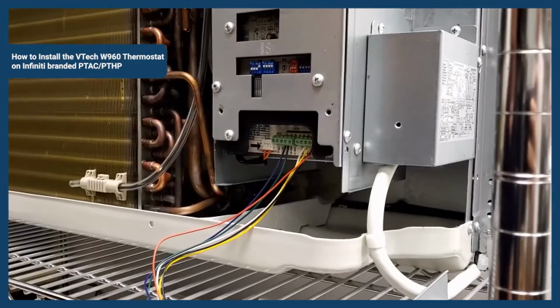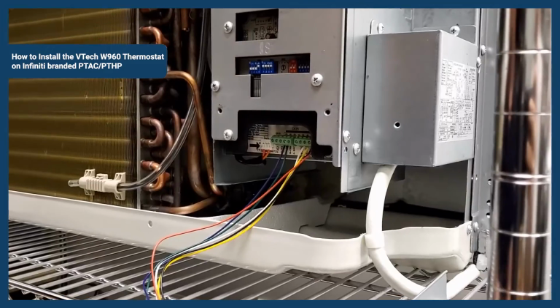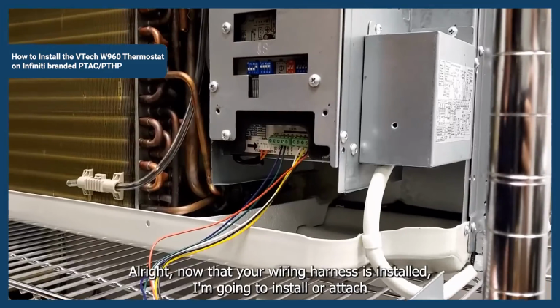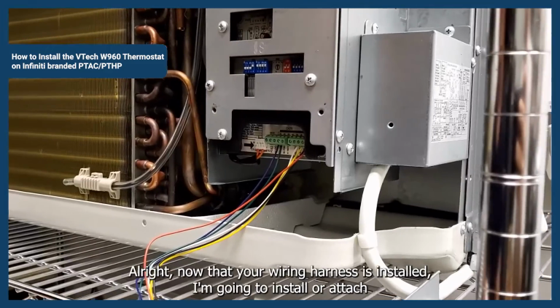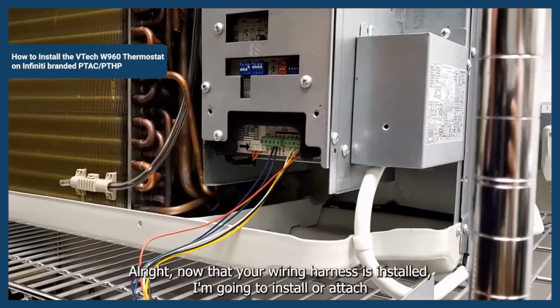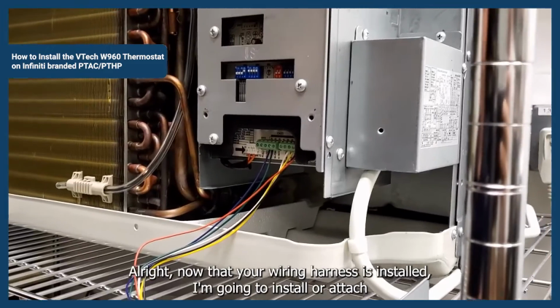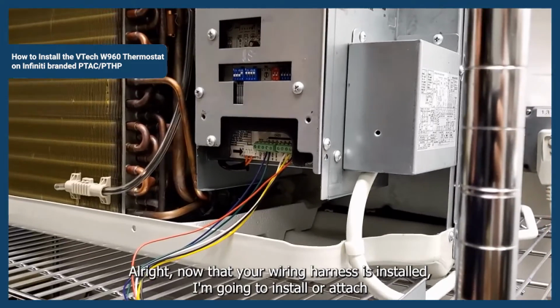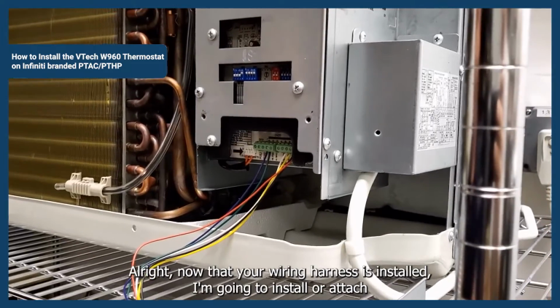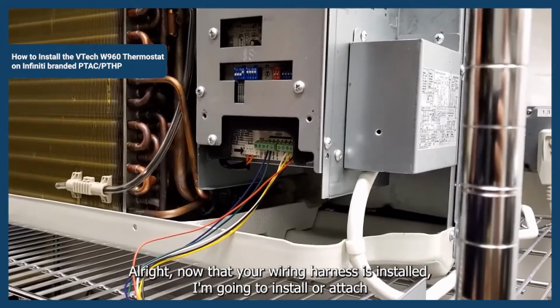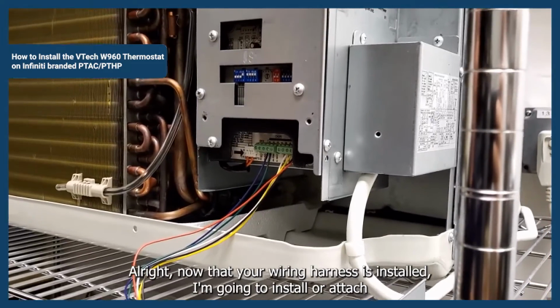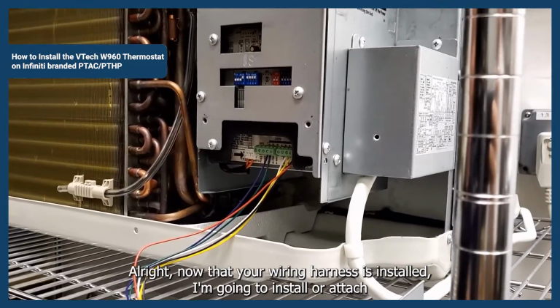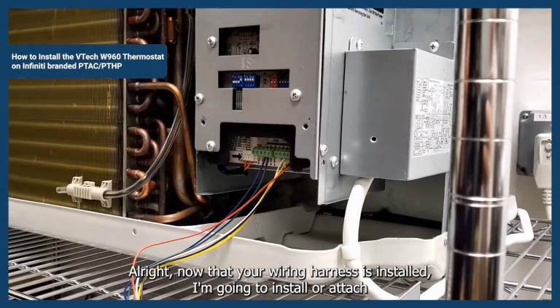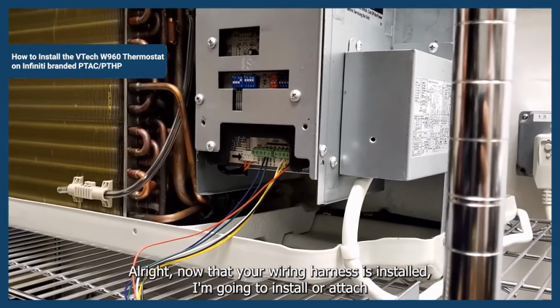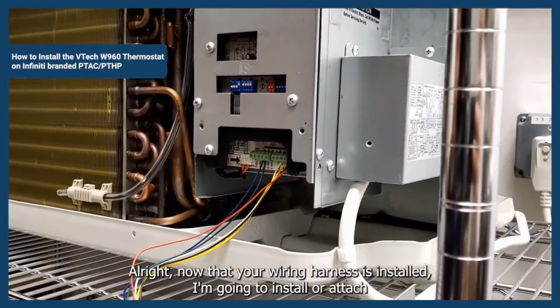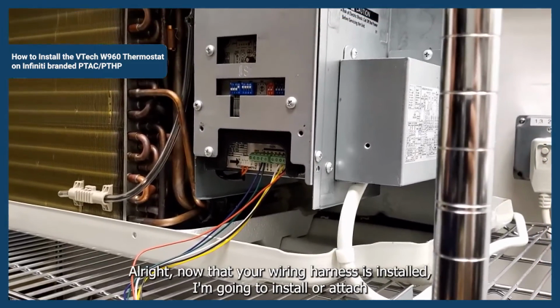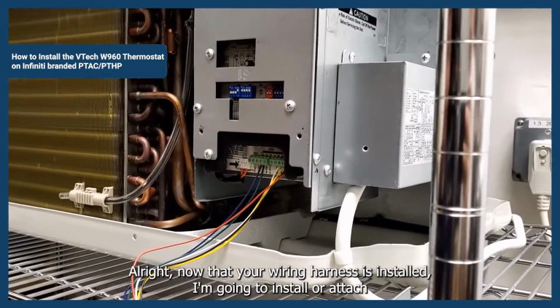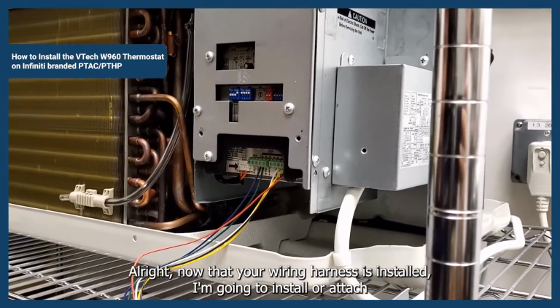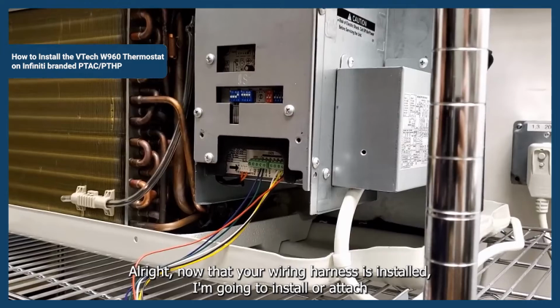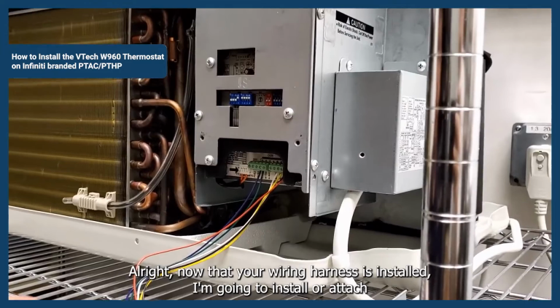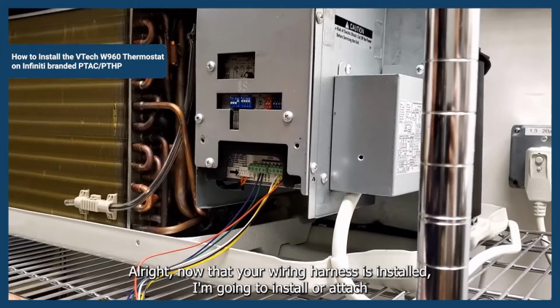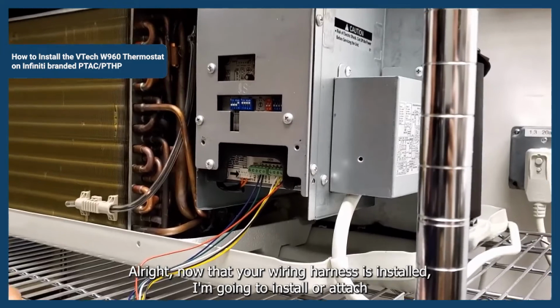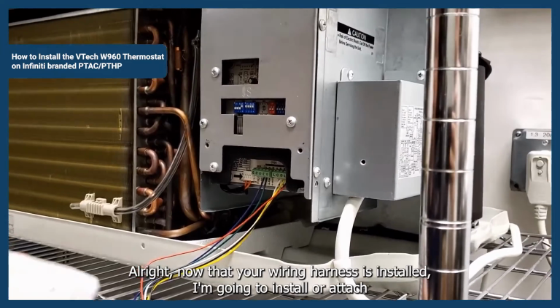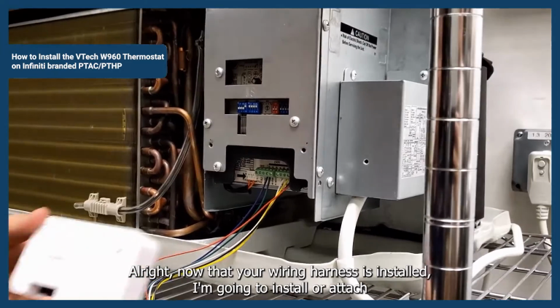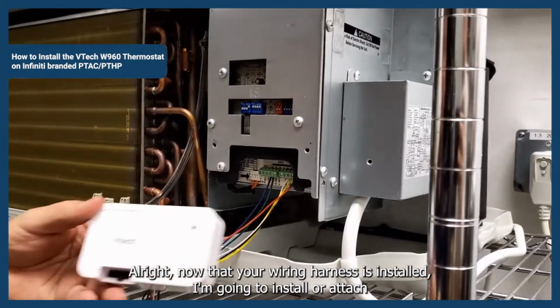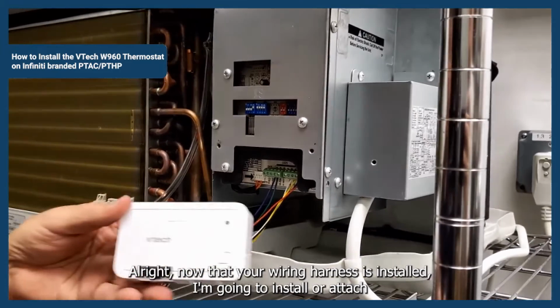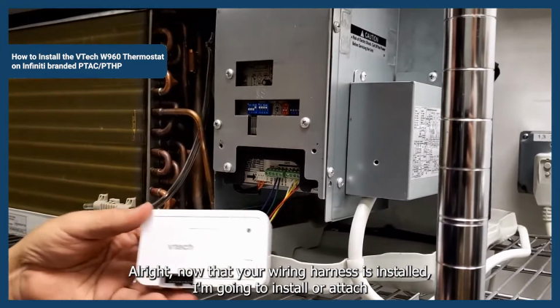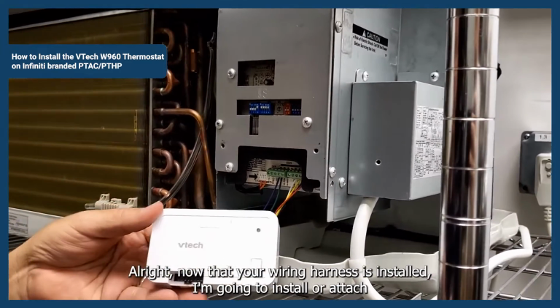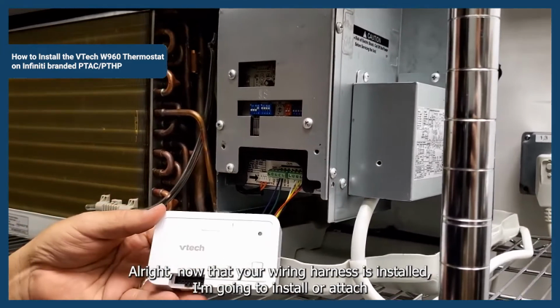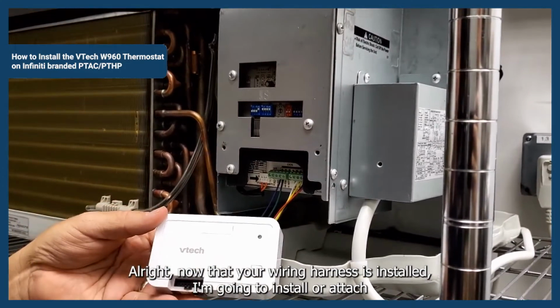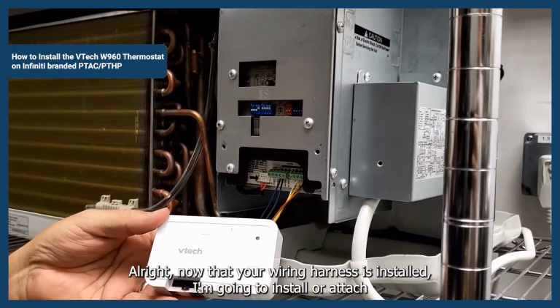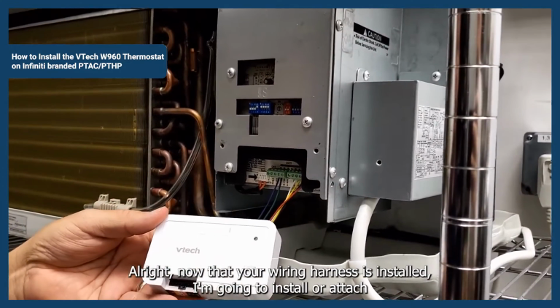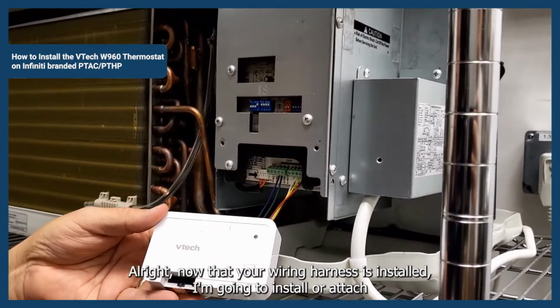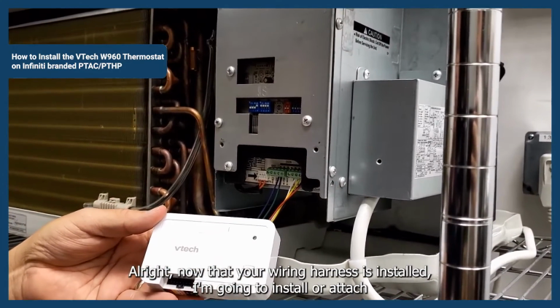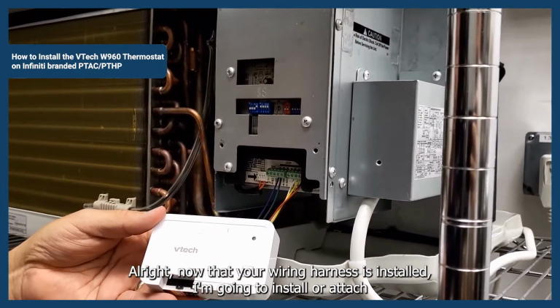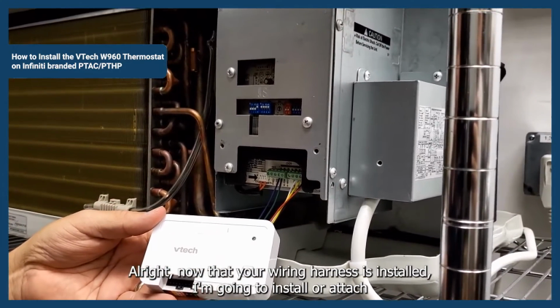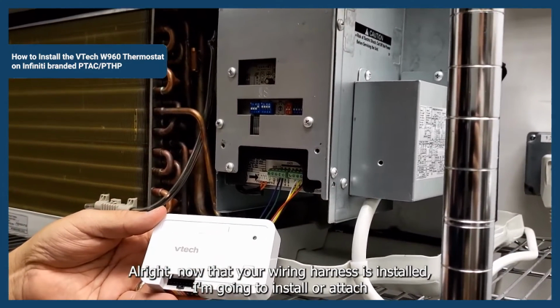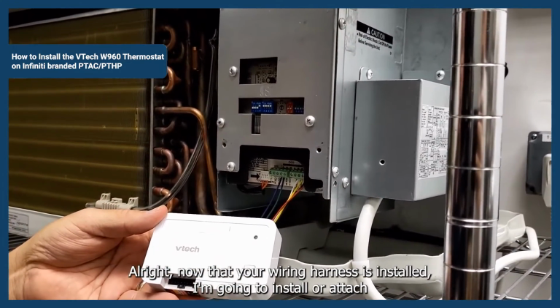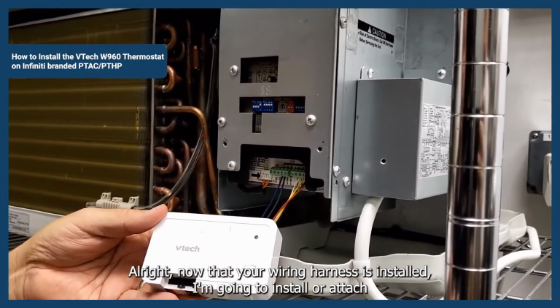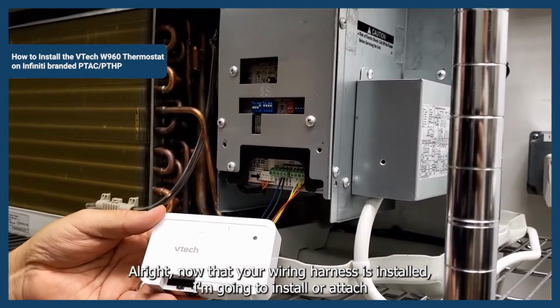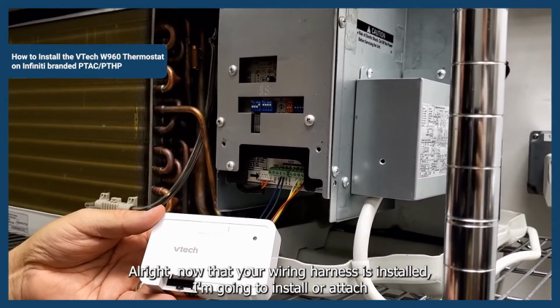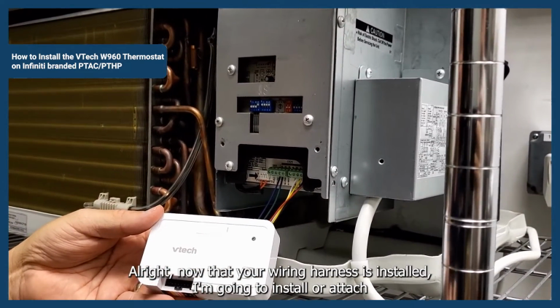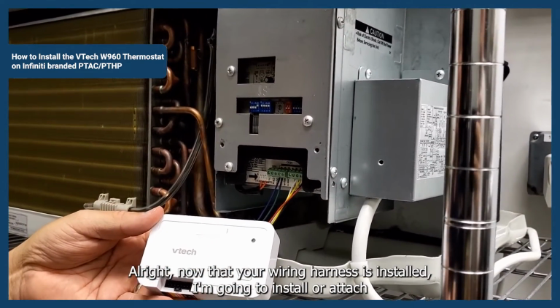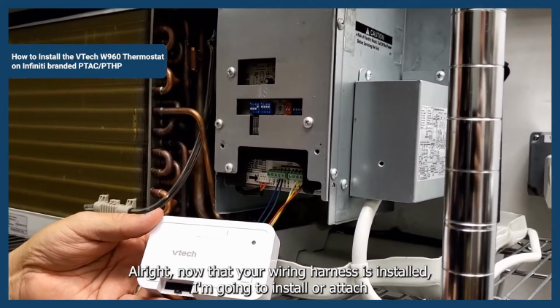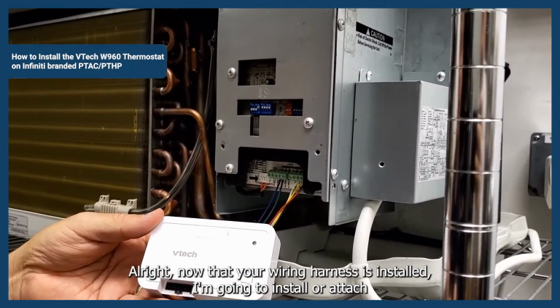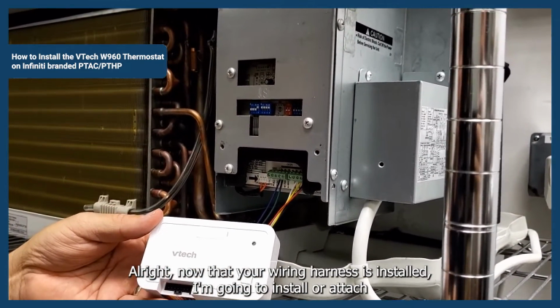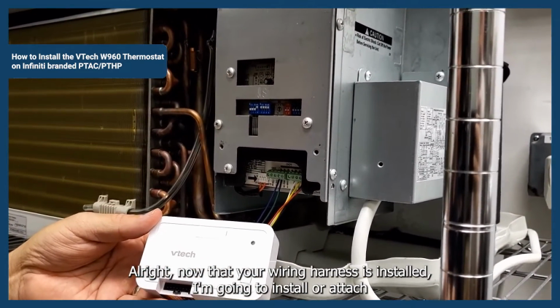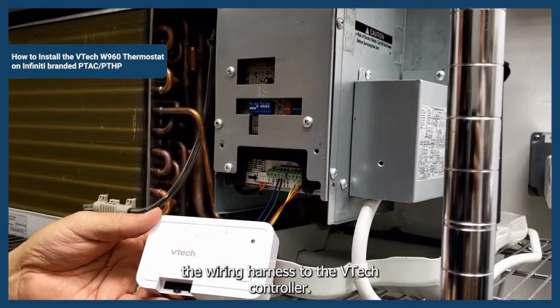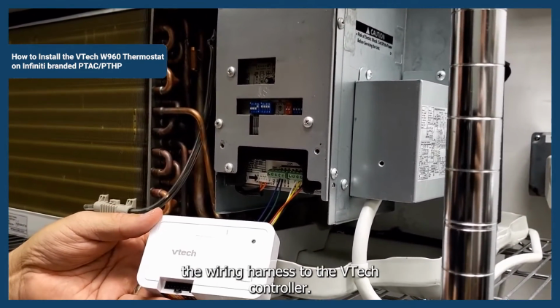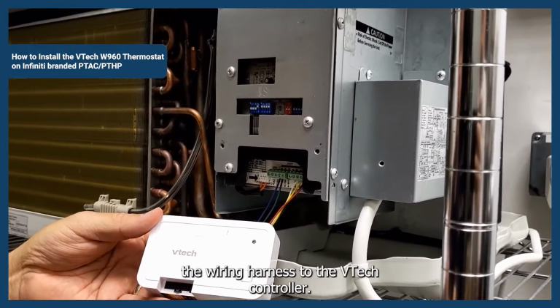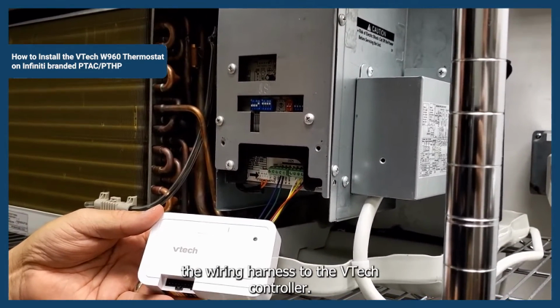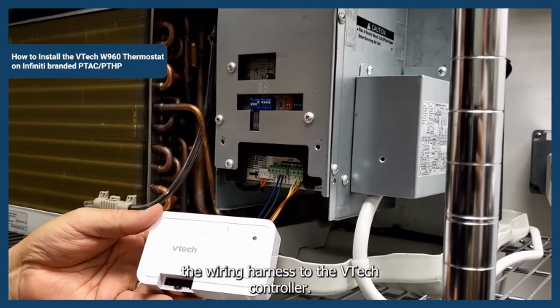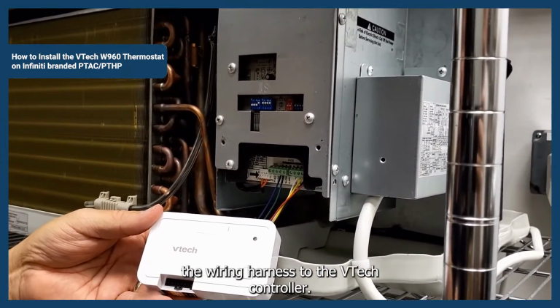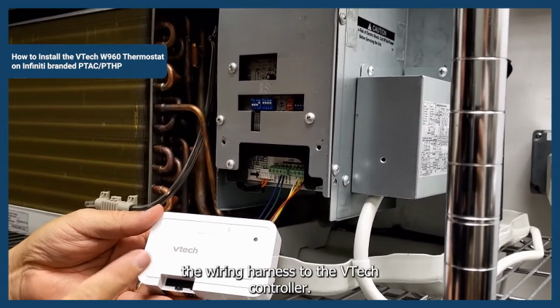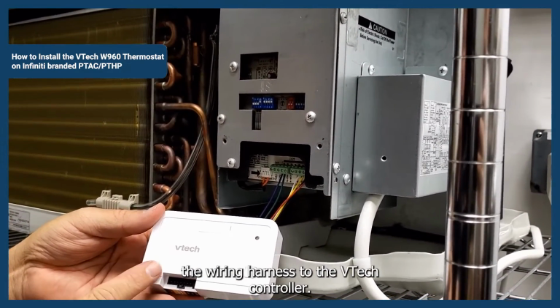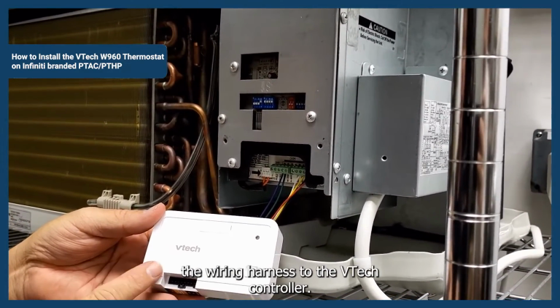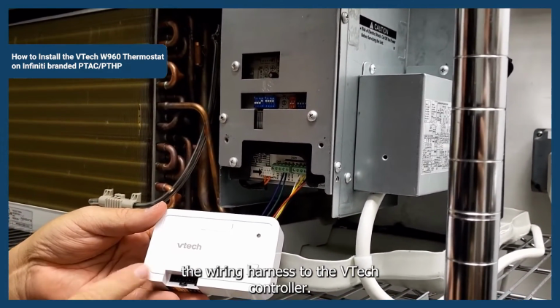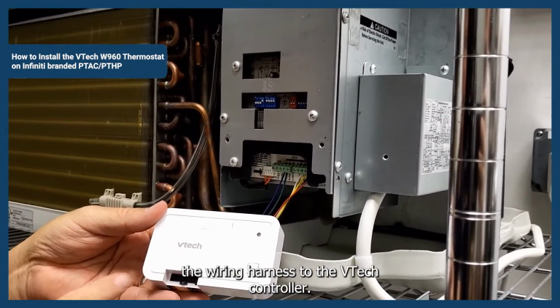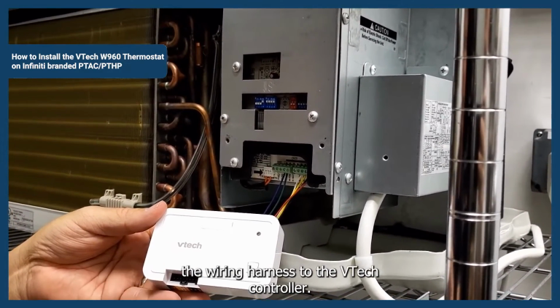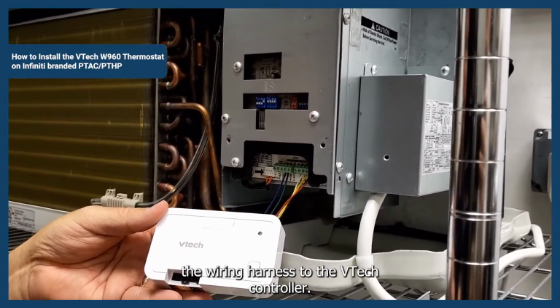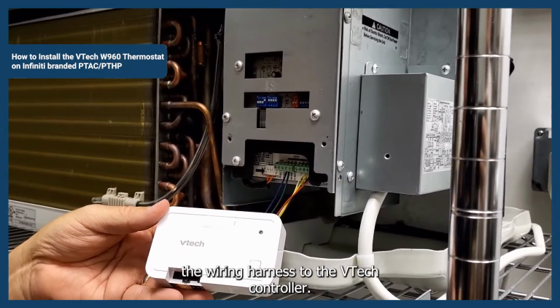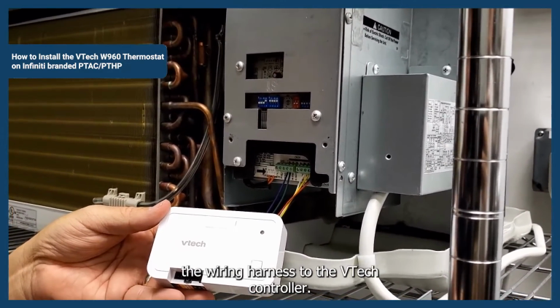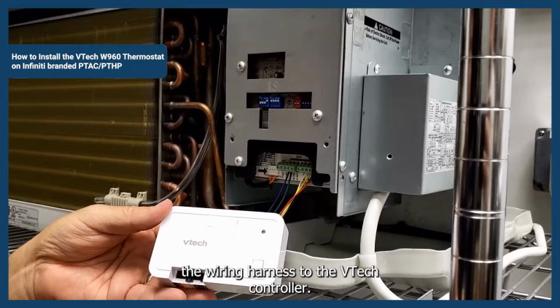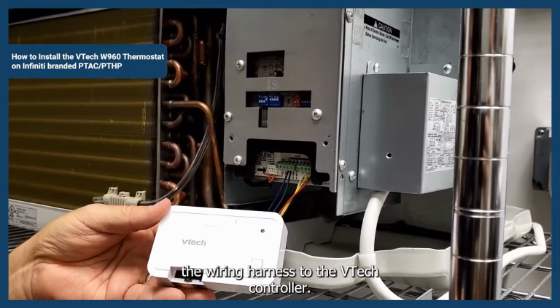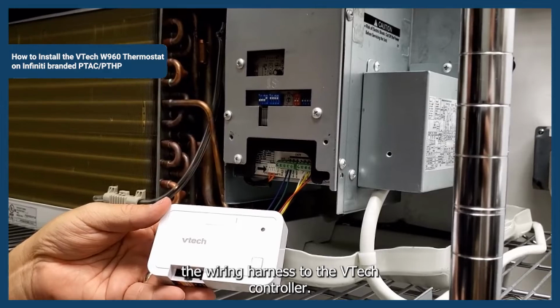Now that your wiring harness is installed, we're going to attach the wiring harness to the VTEC controller.